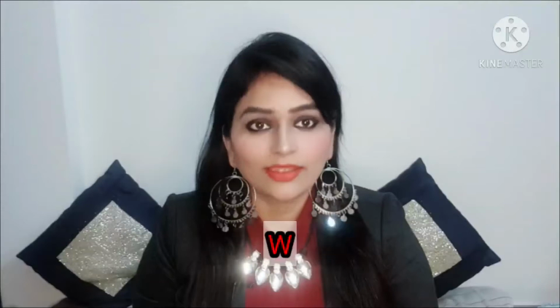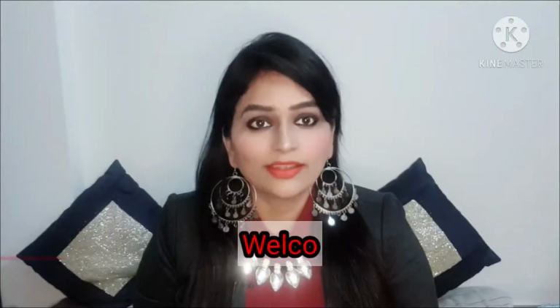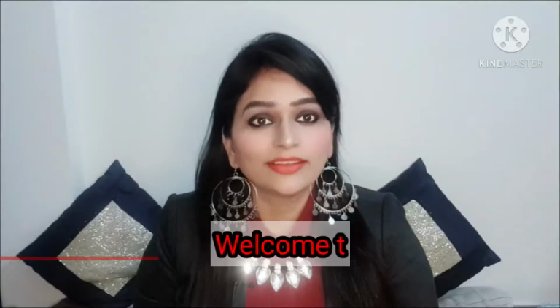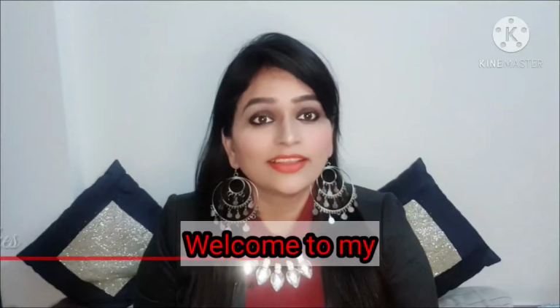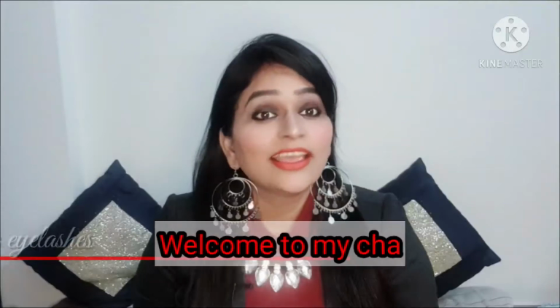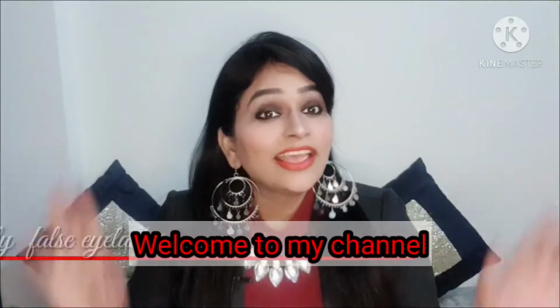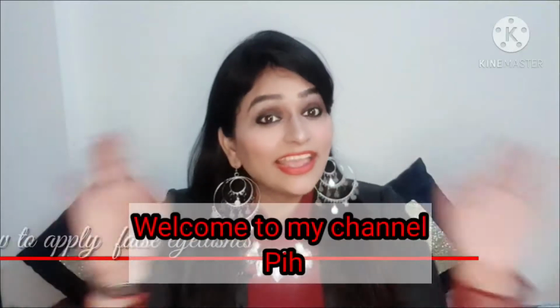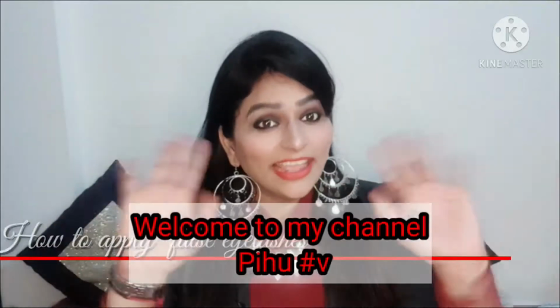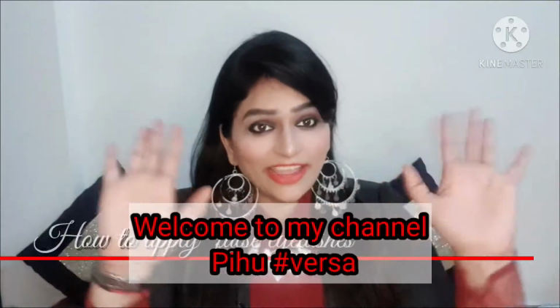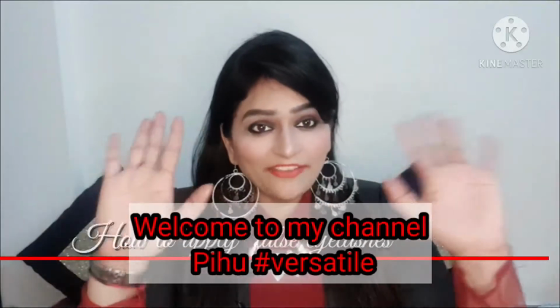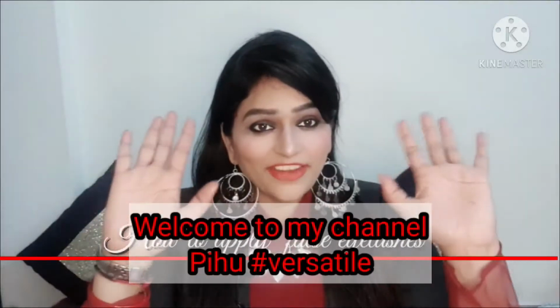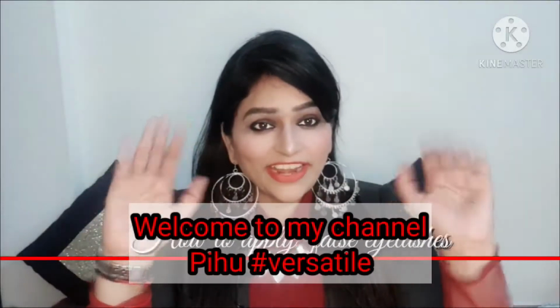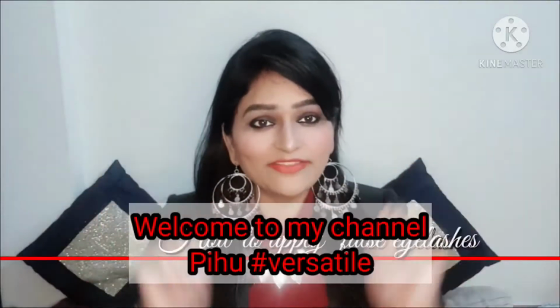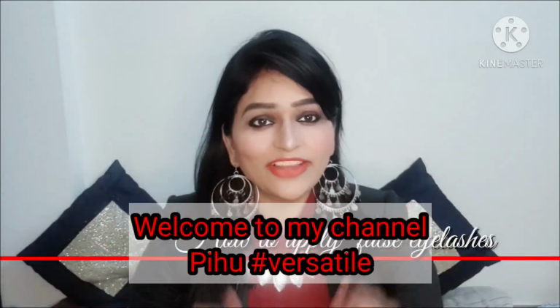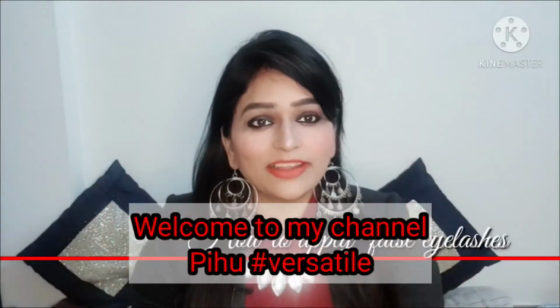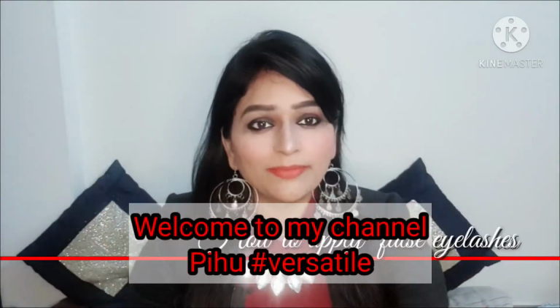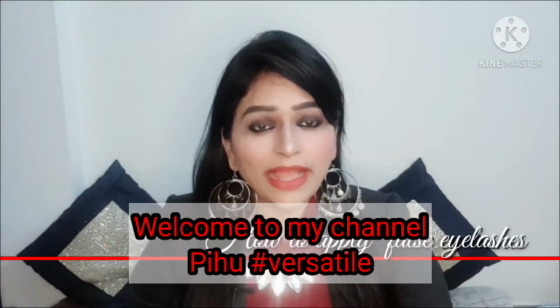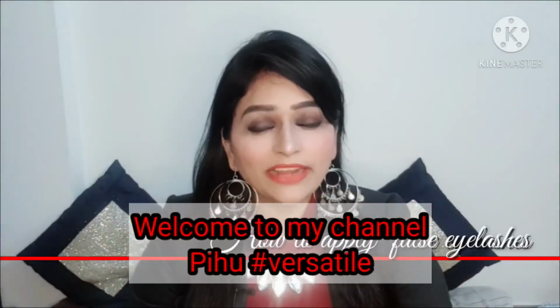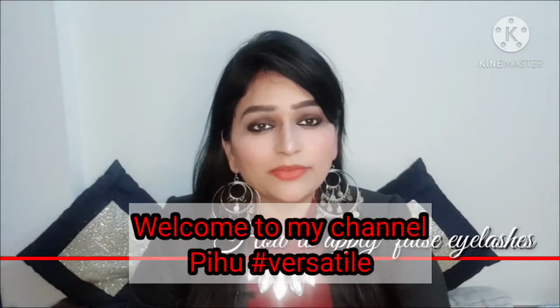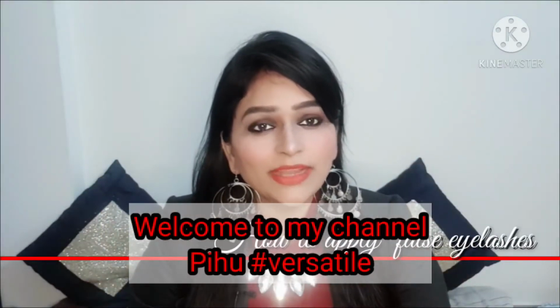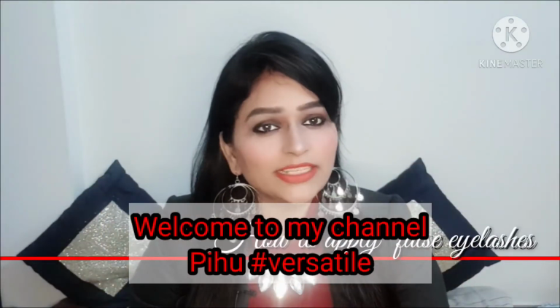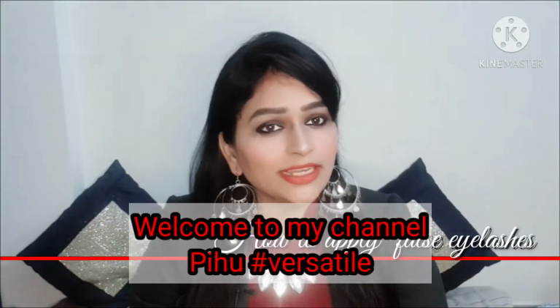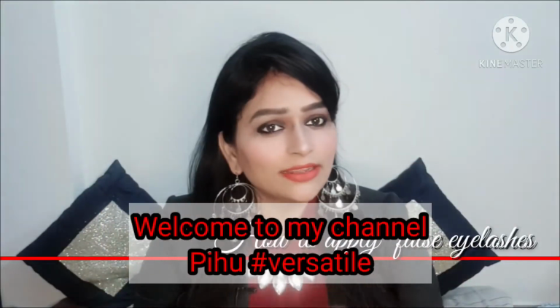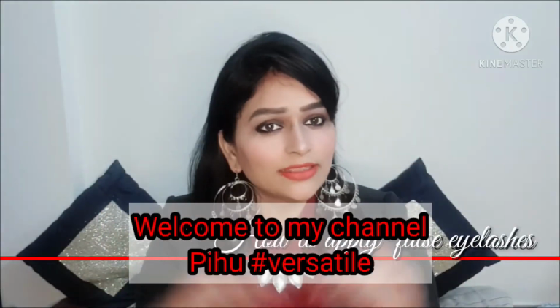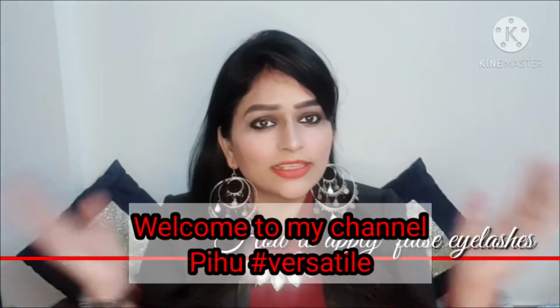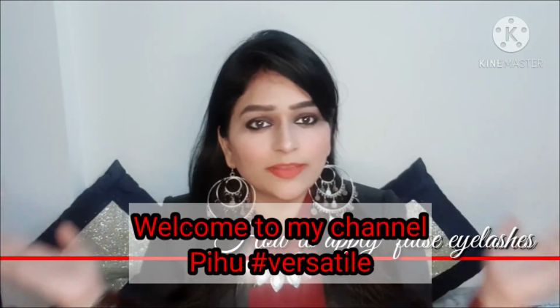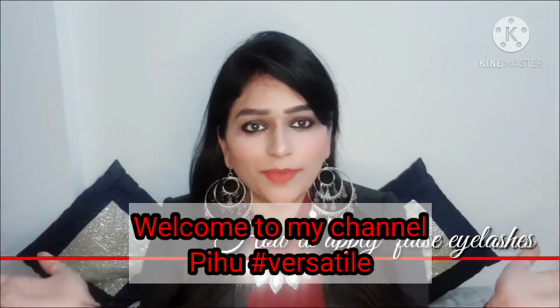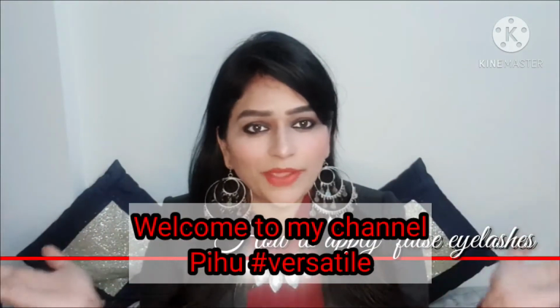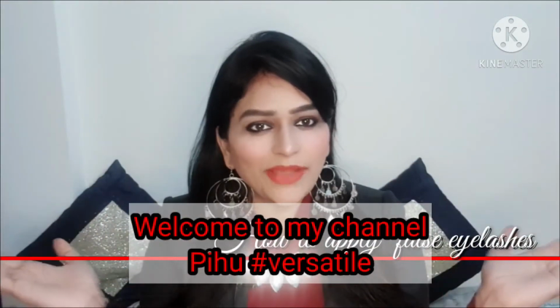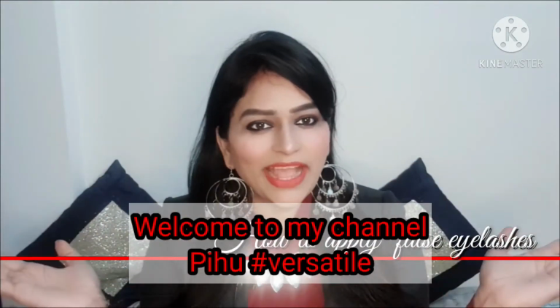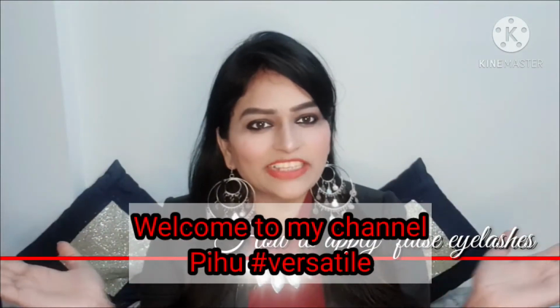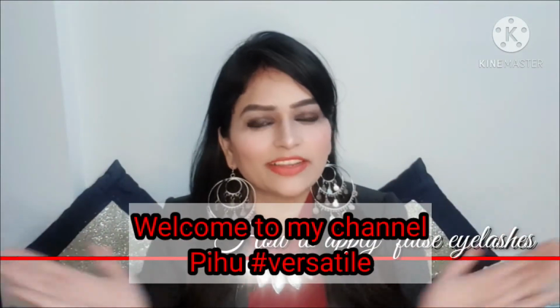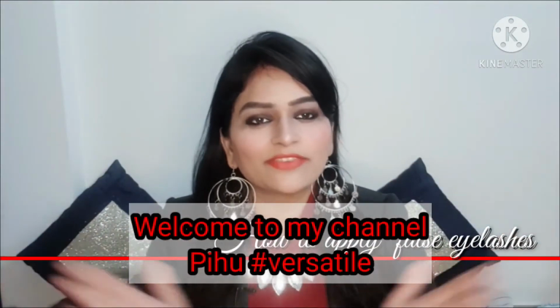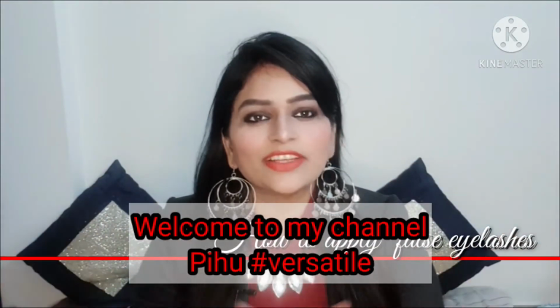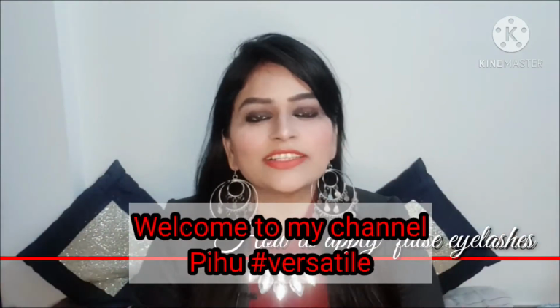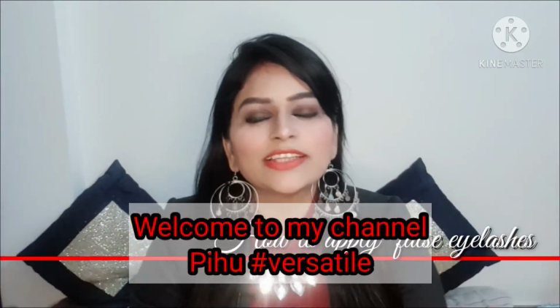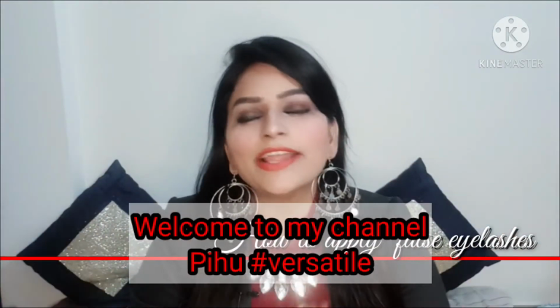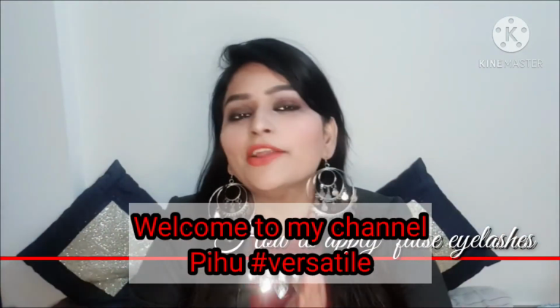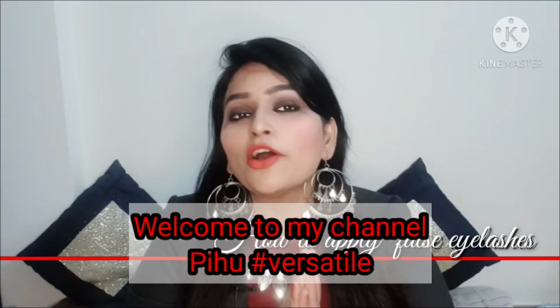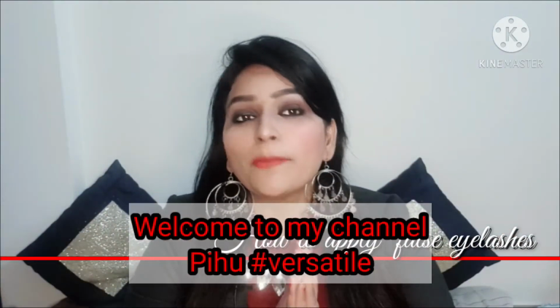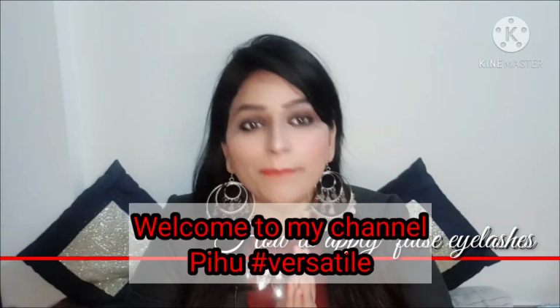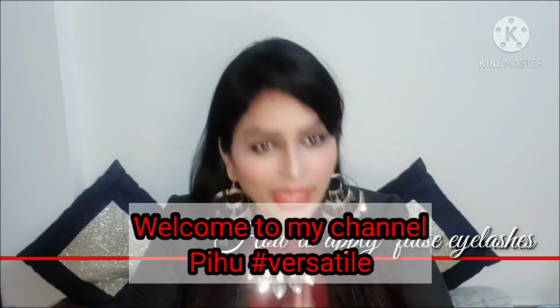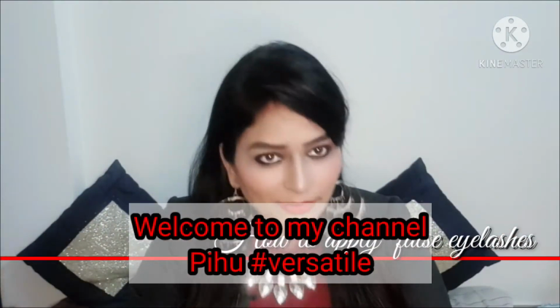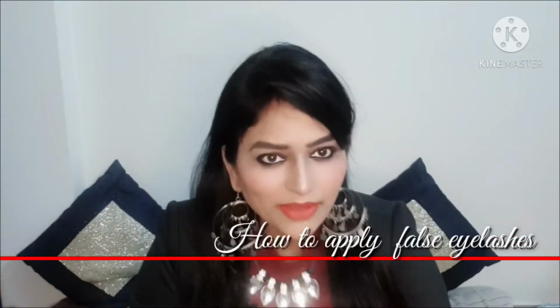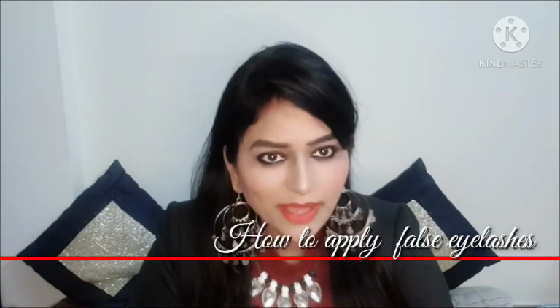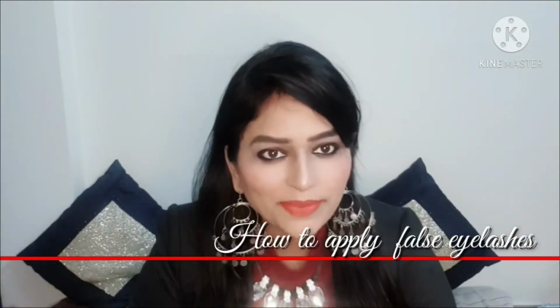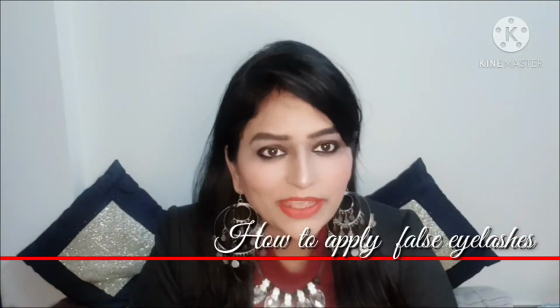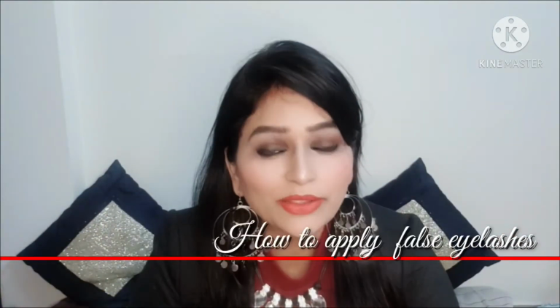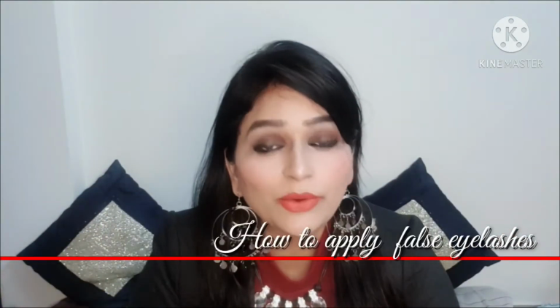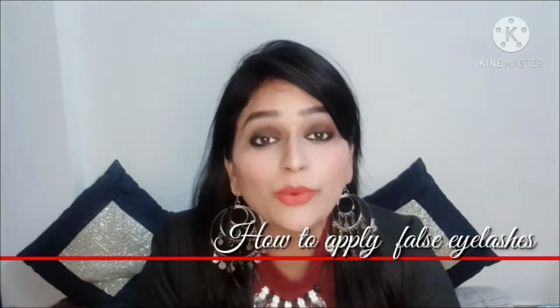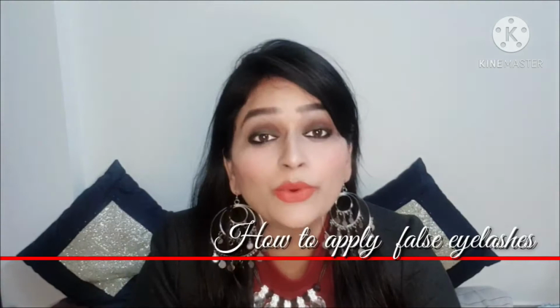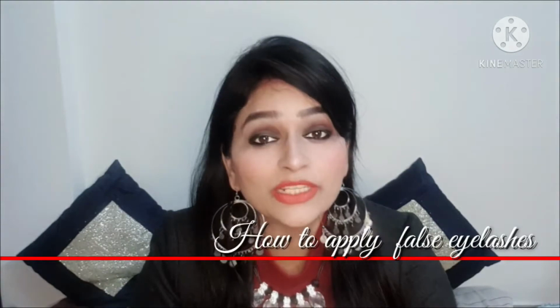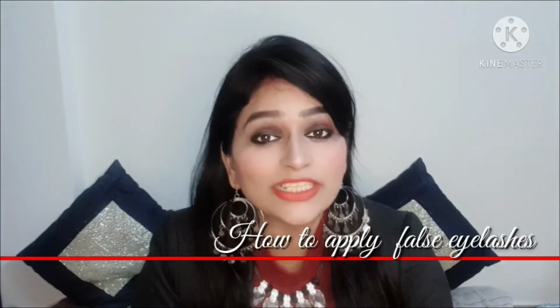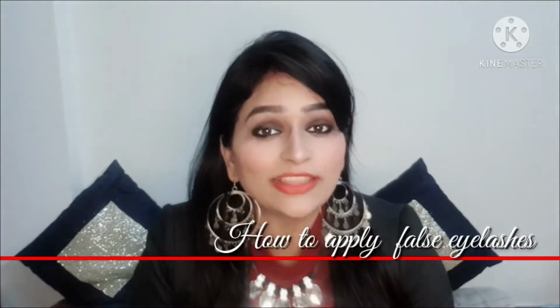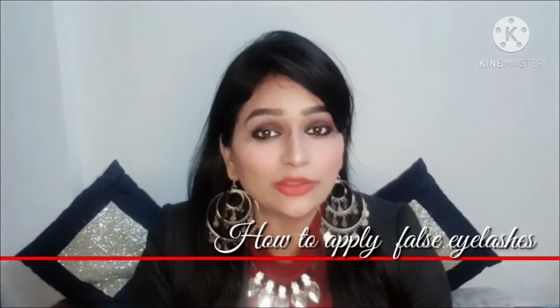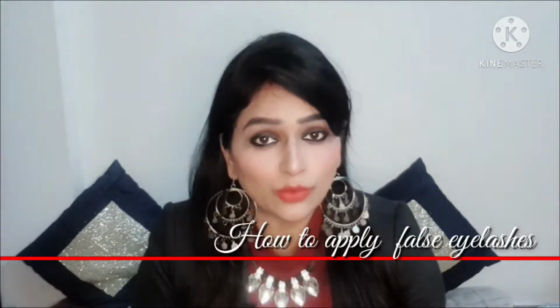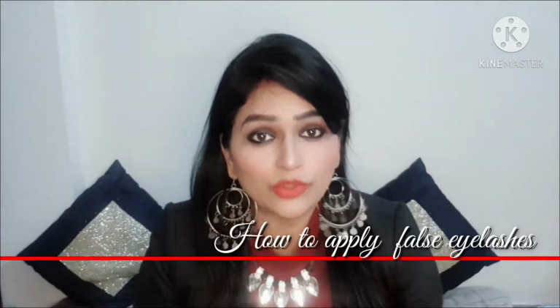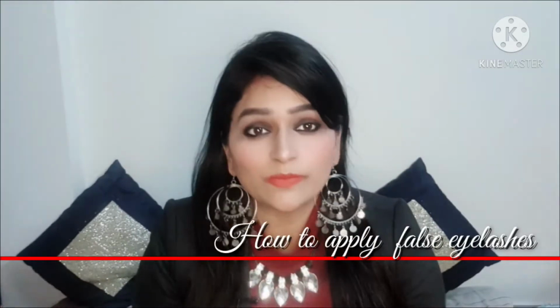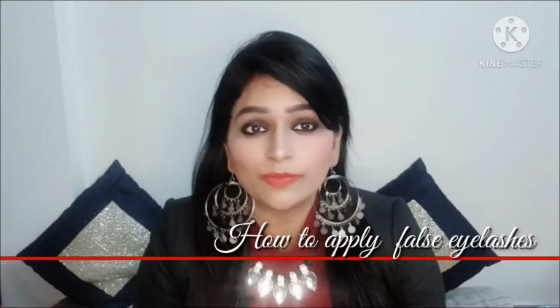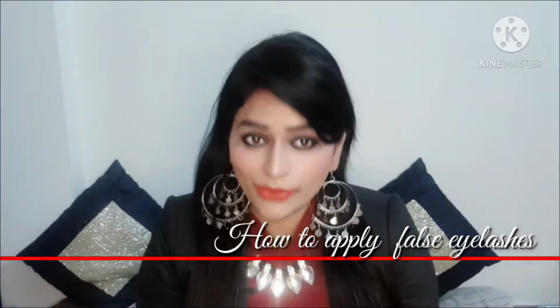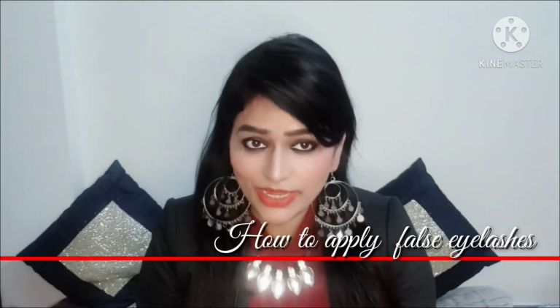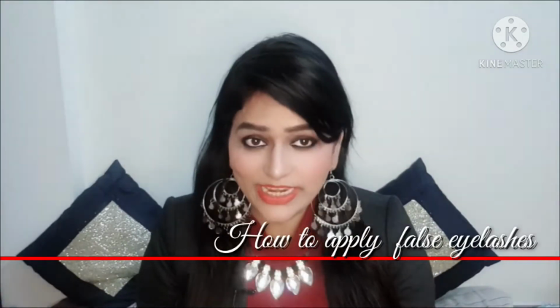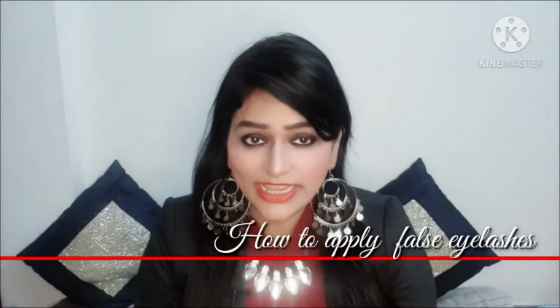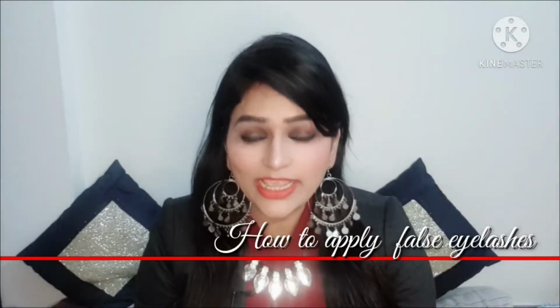Hey friends, welcome back to my channel. This is P.O. Hashtag Versatile and I am your host and friend Mohimi.